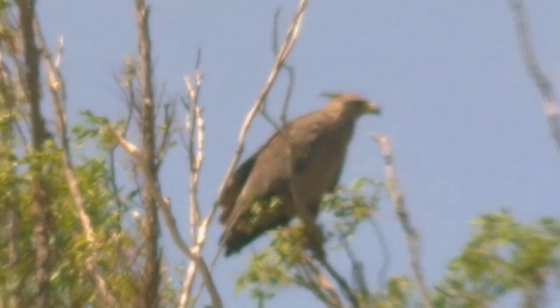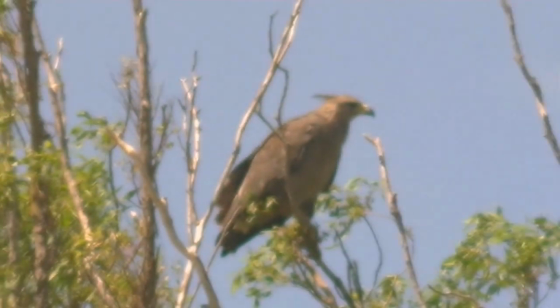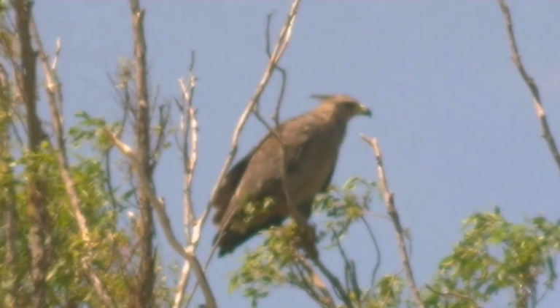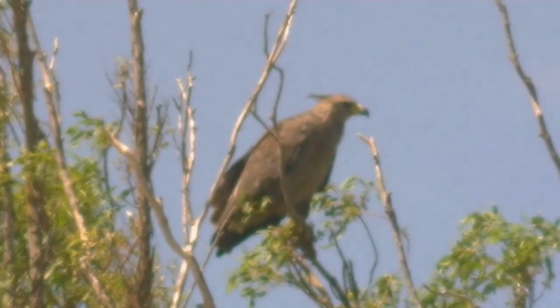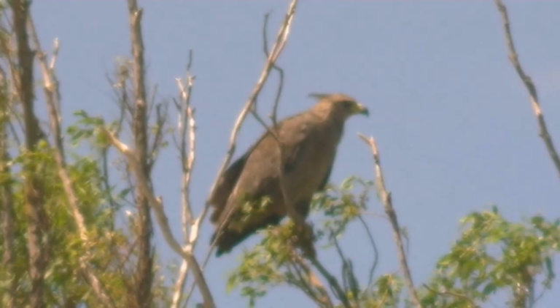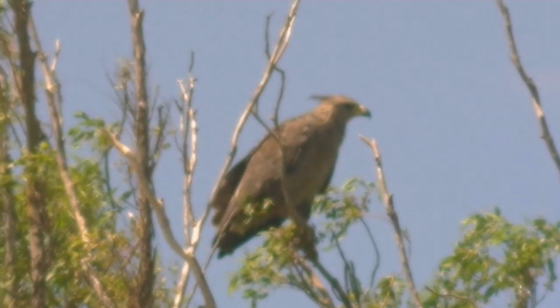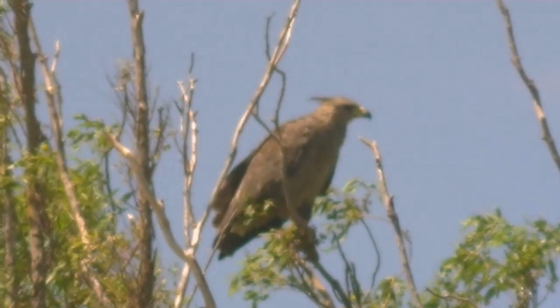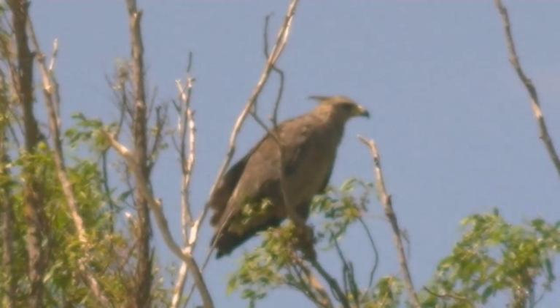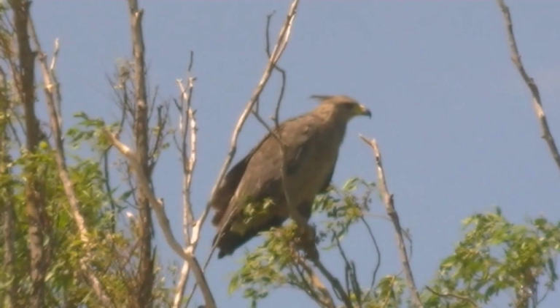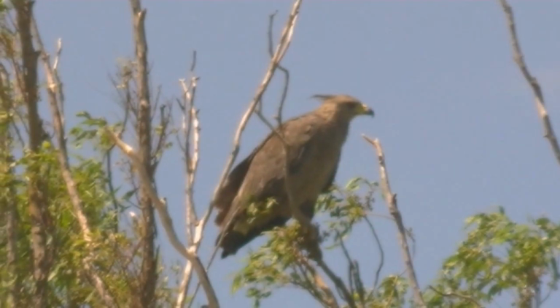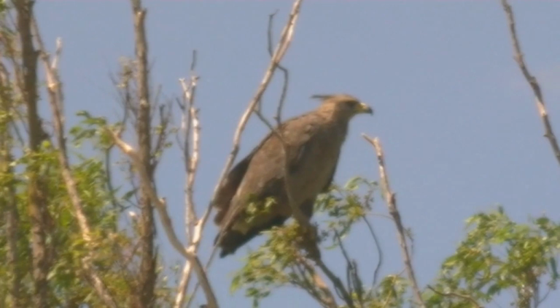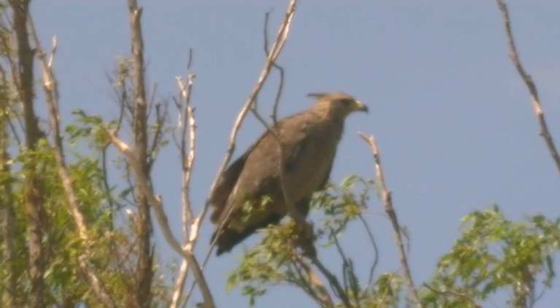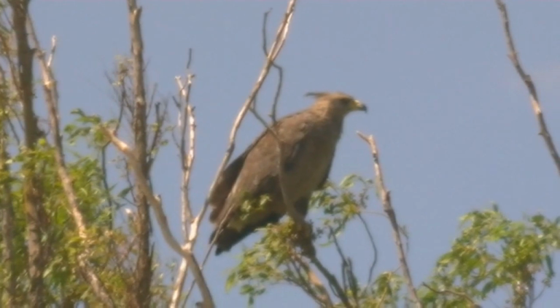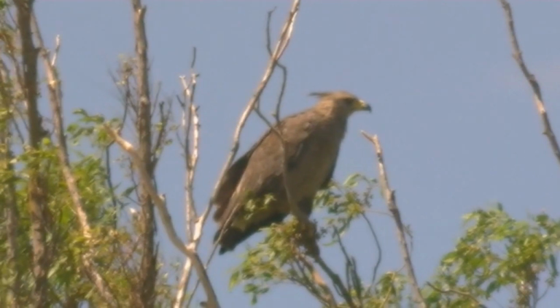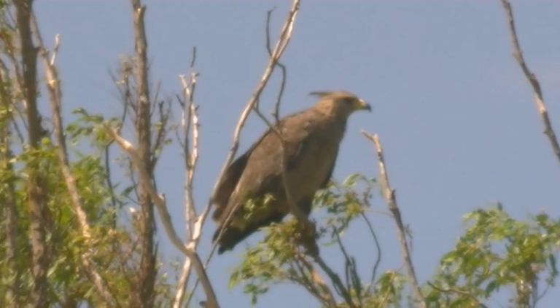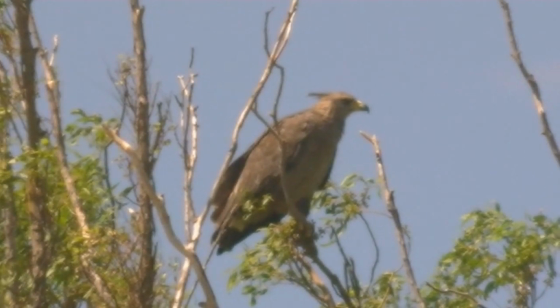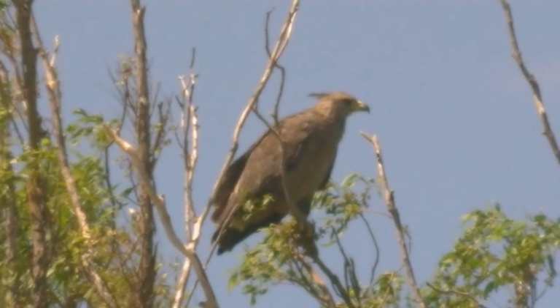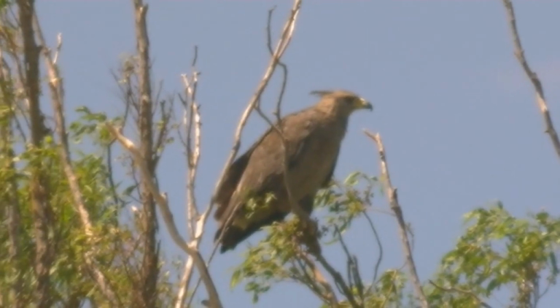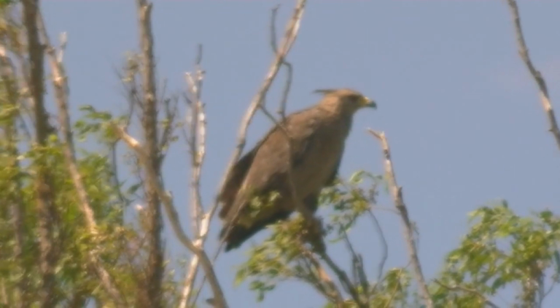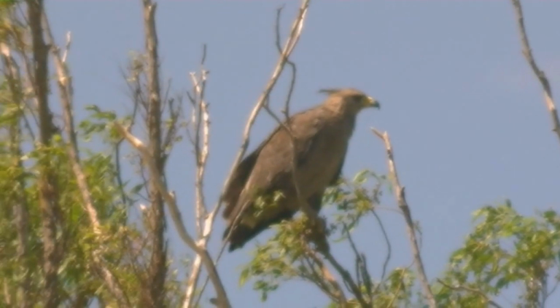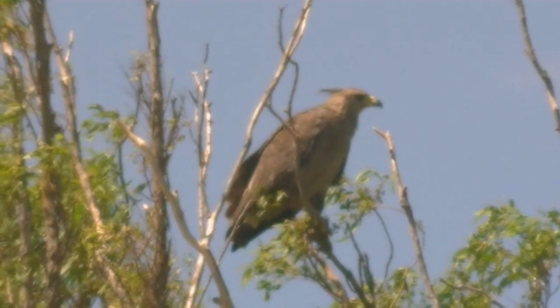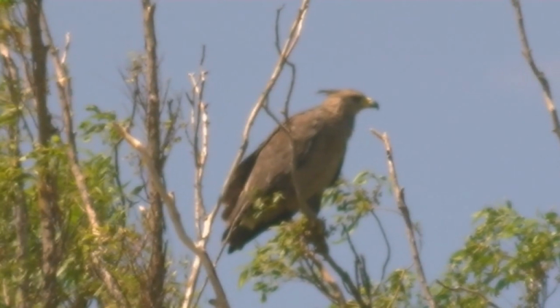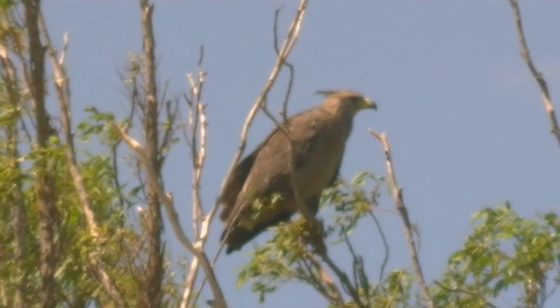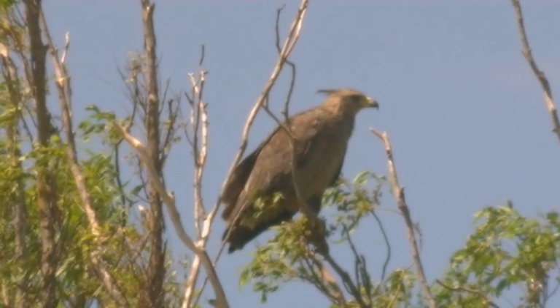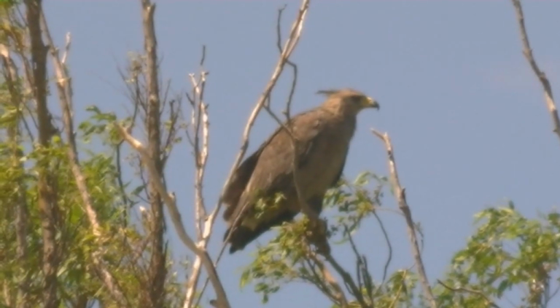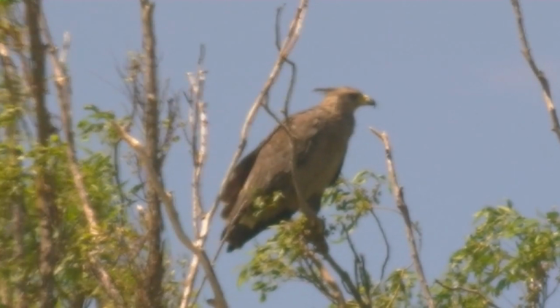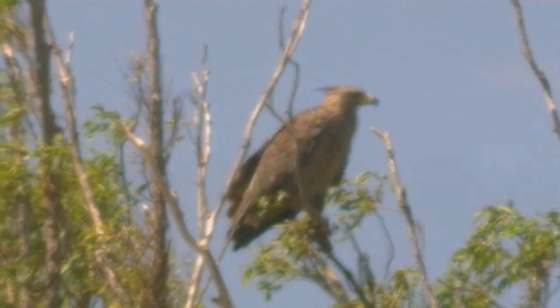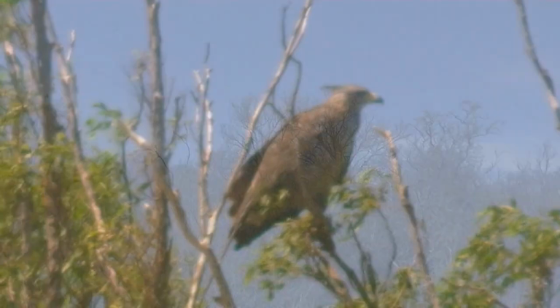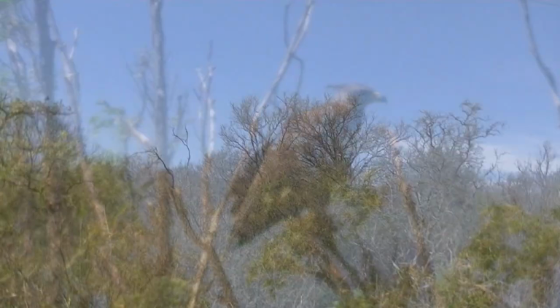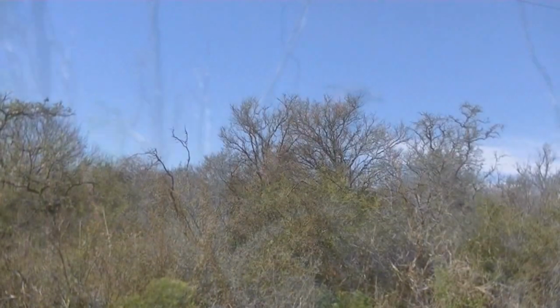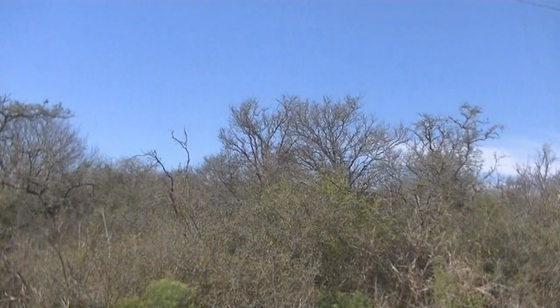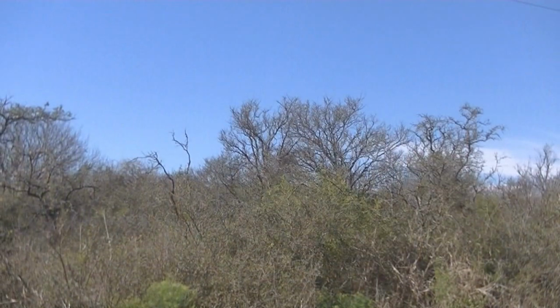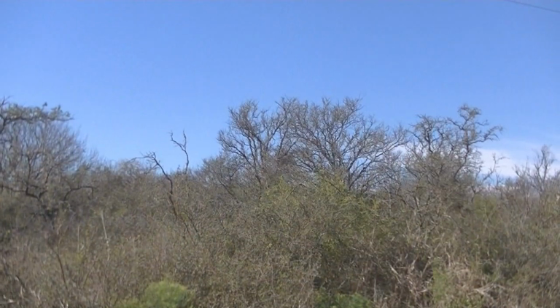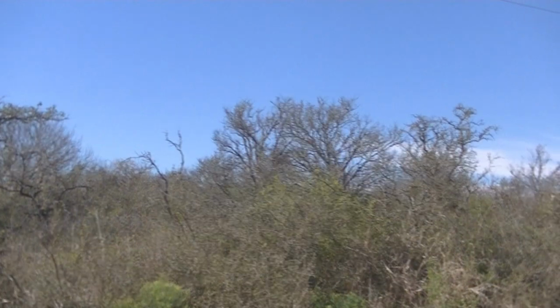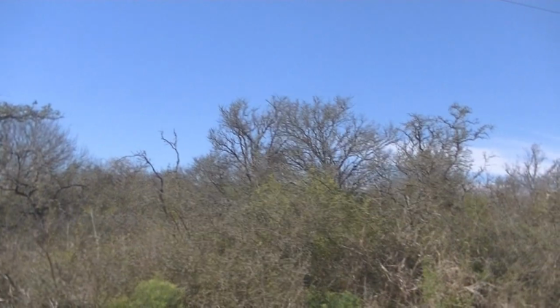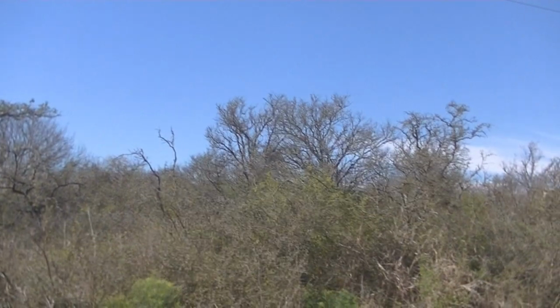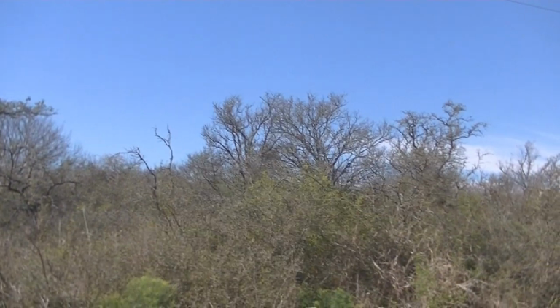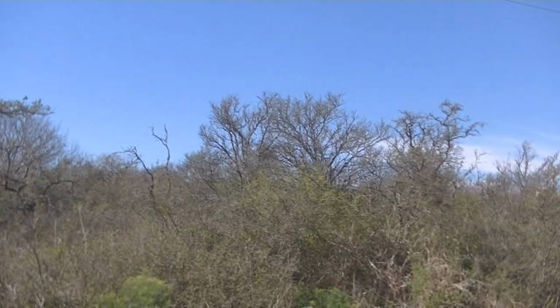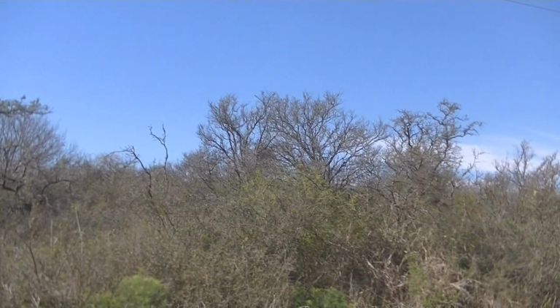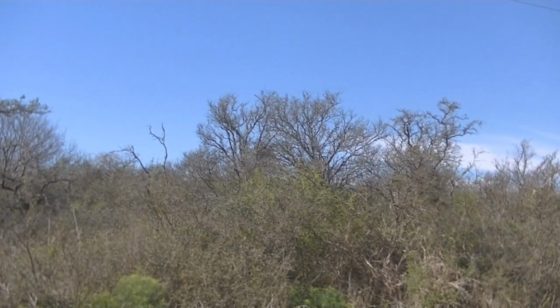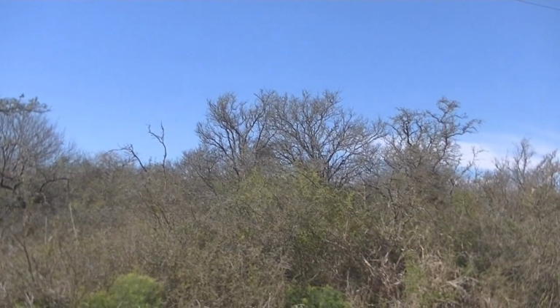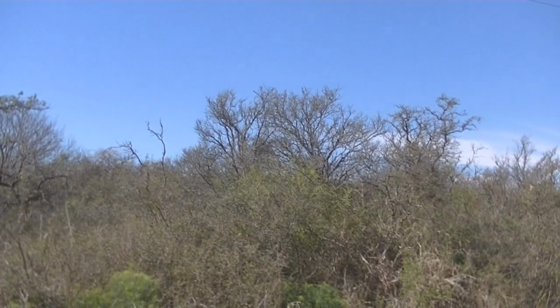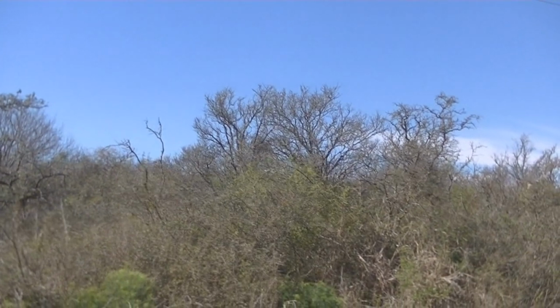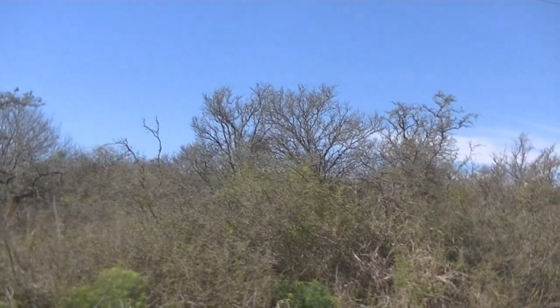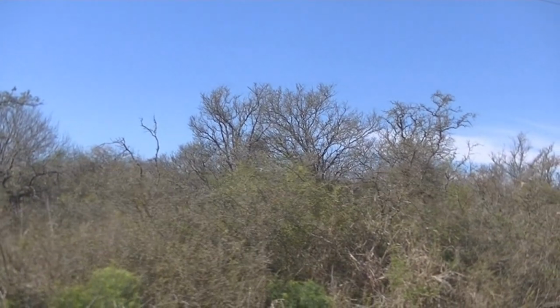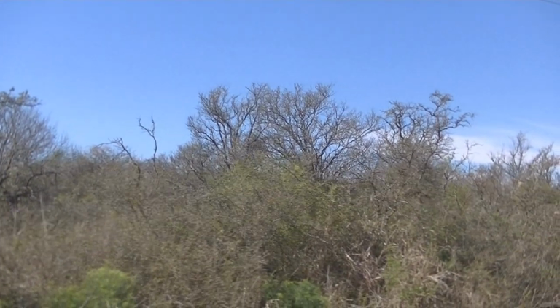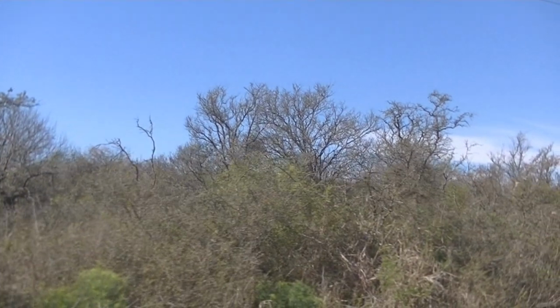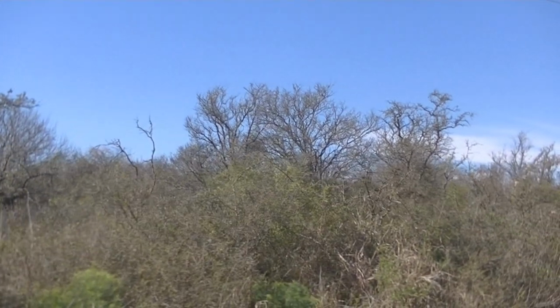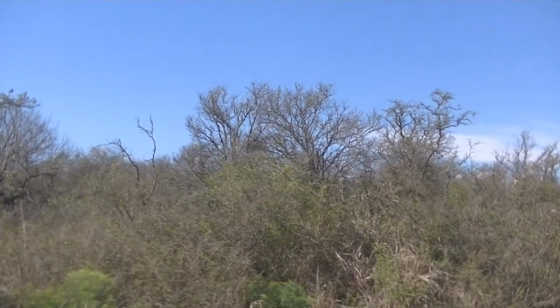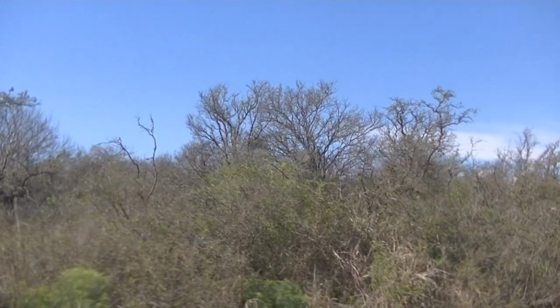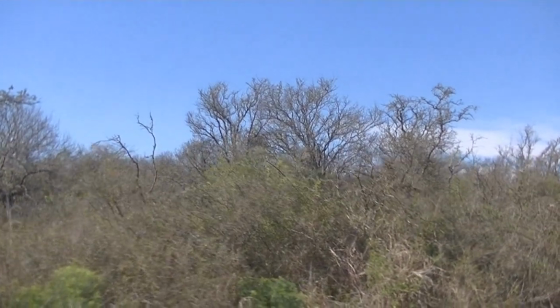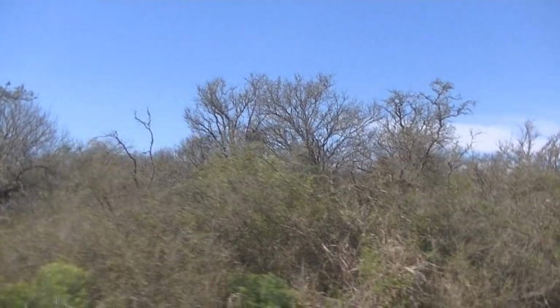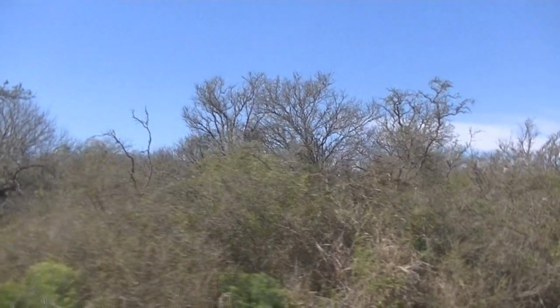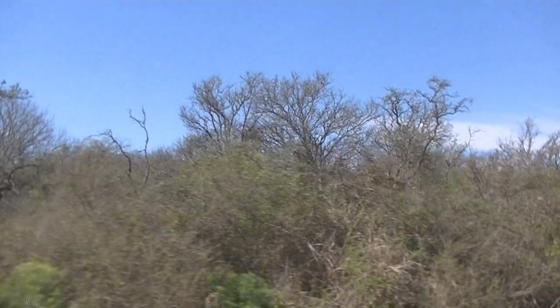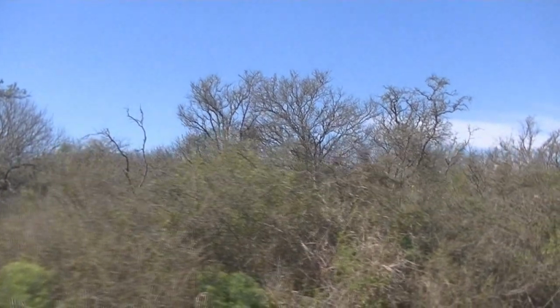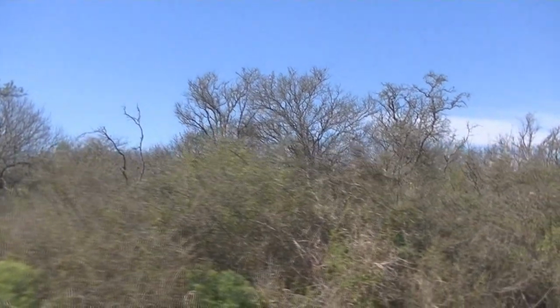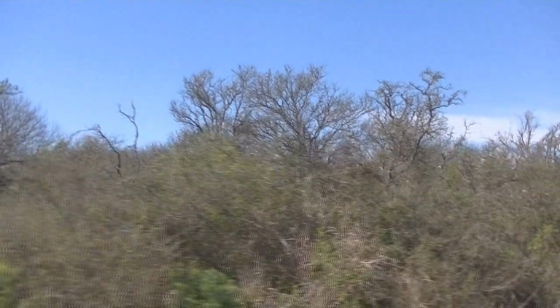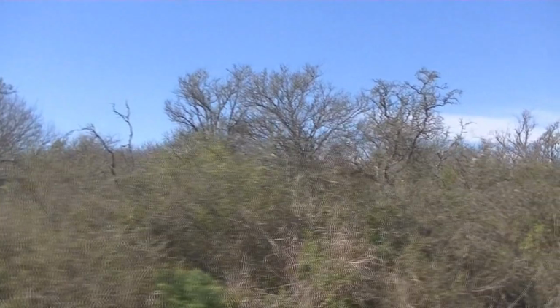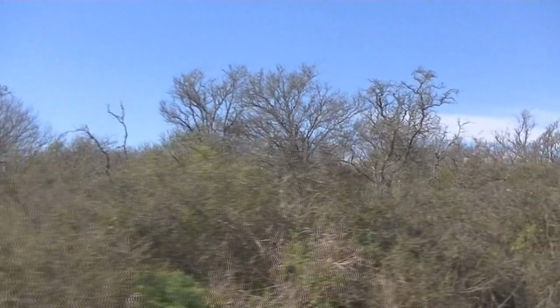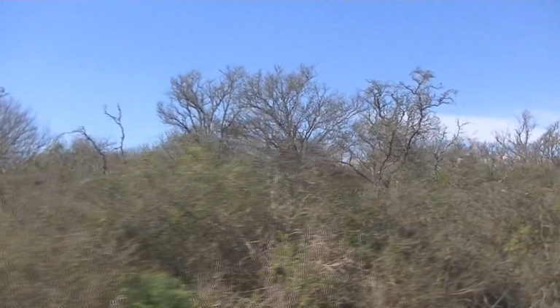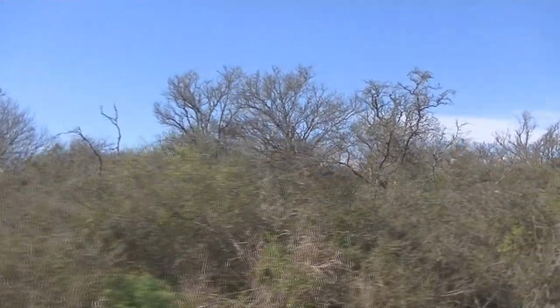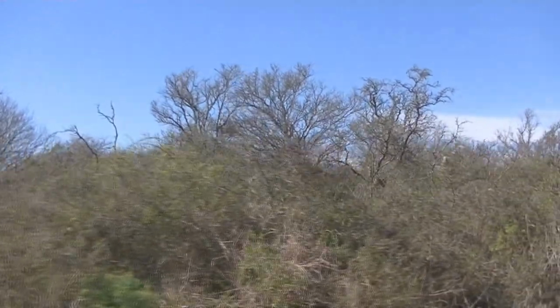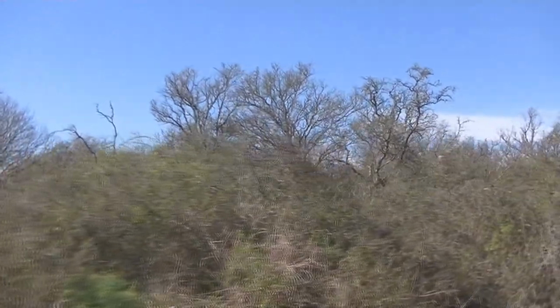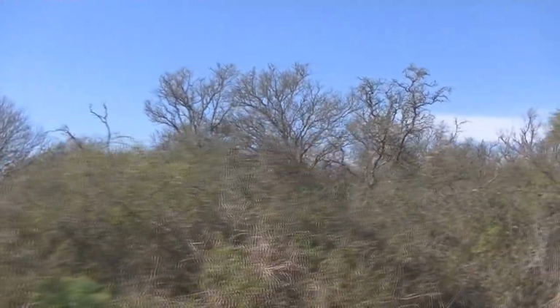Anda solitaria o en pareja. Frecuenta arboledas y monte chaqueño.